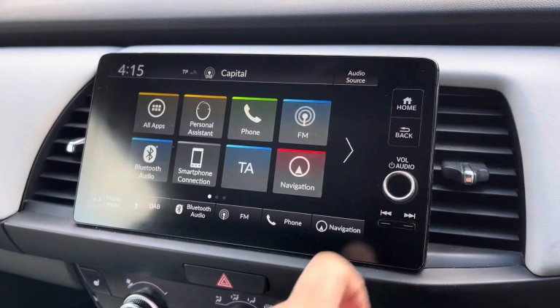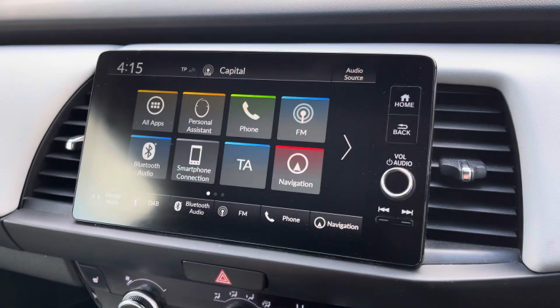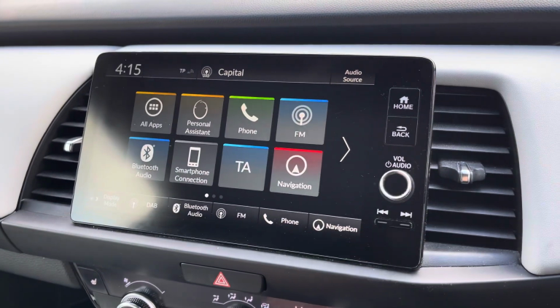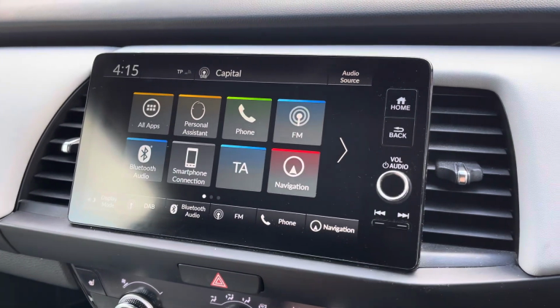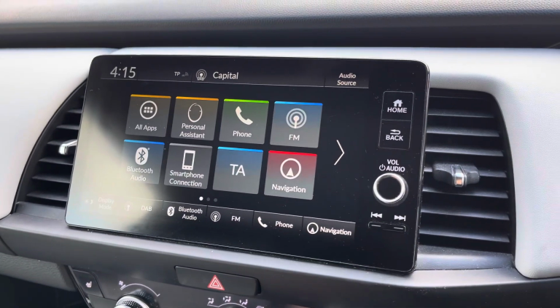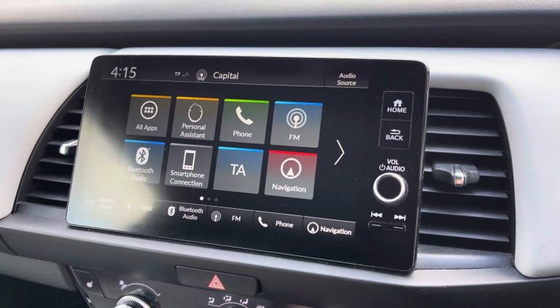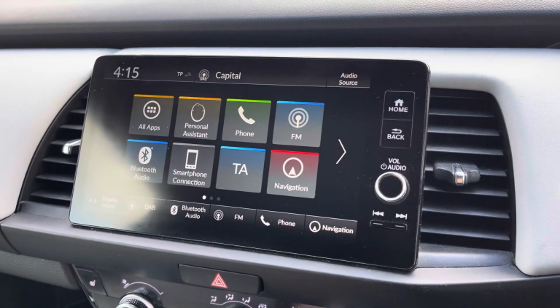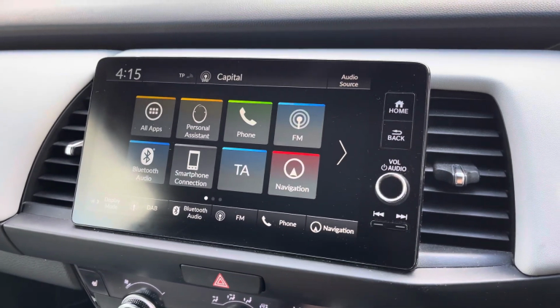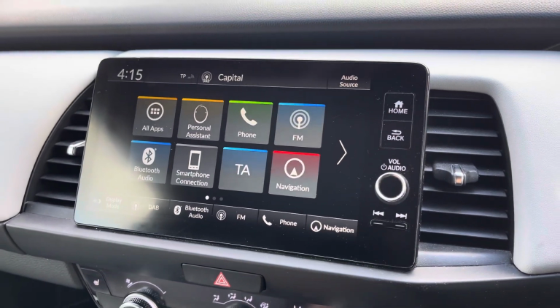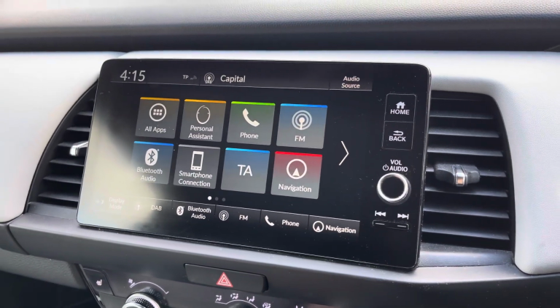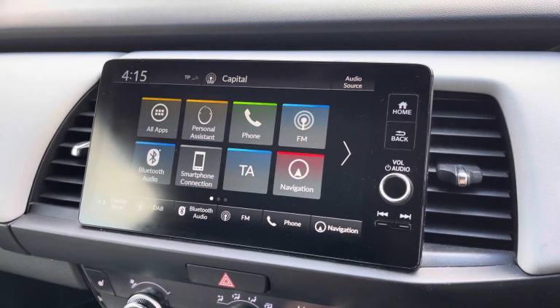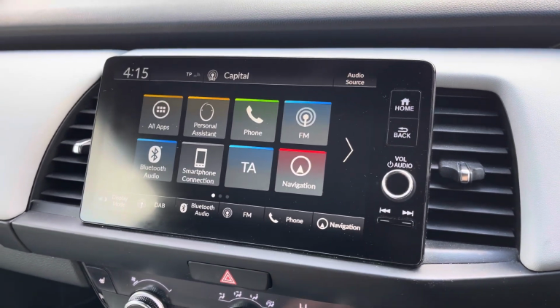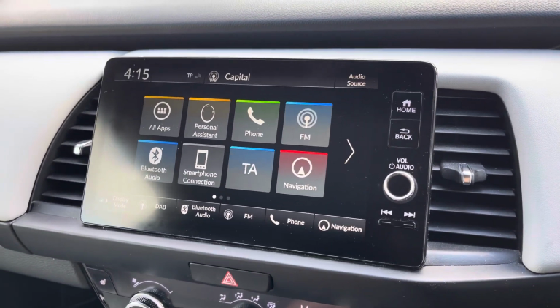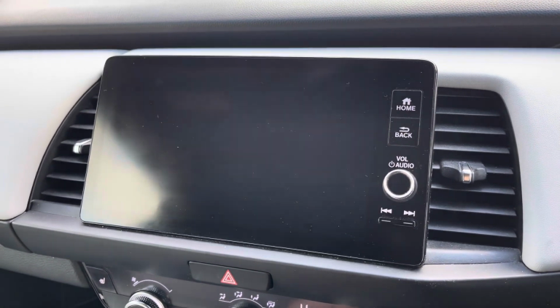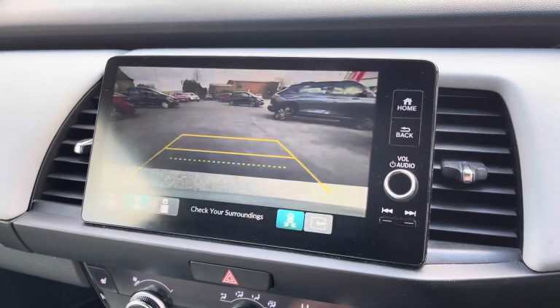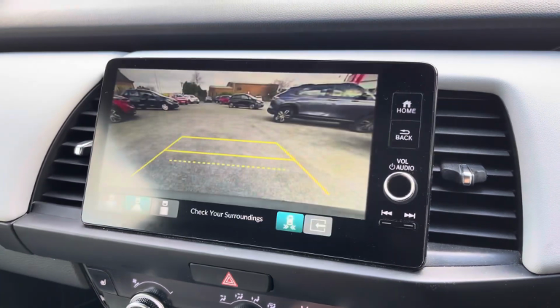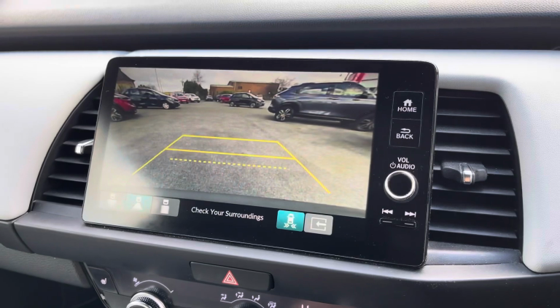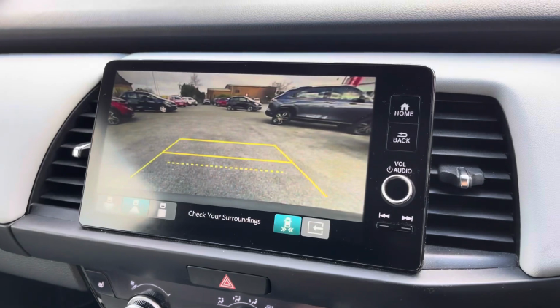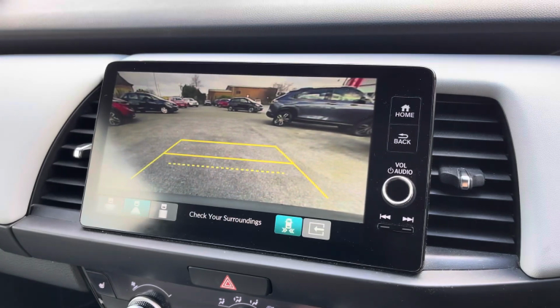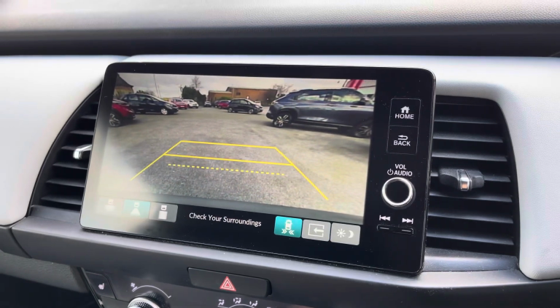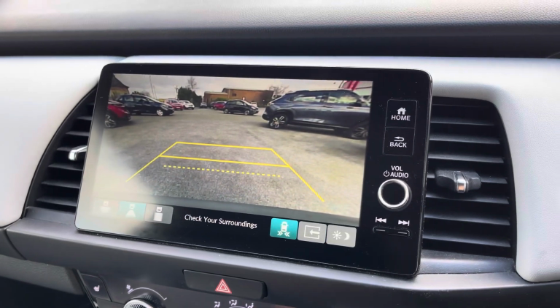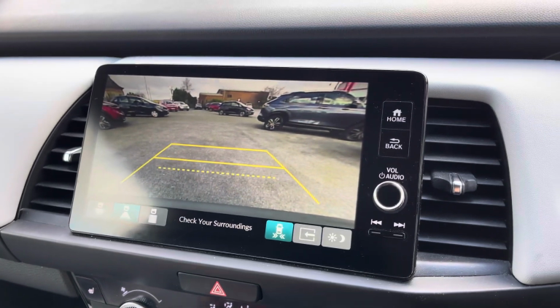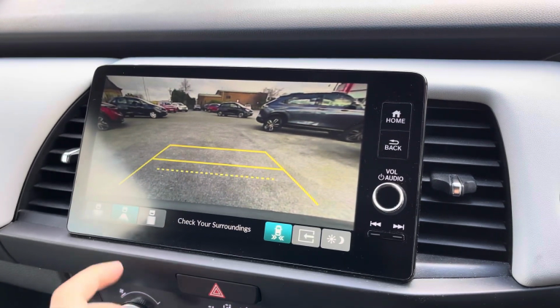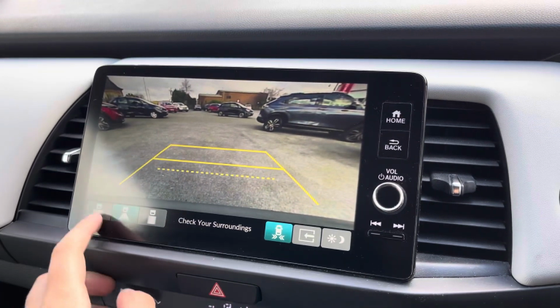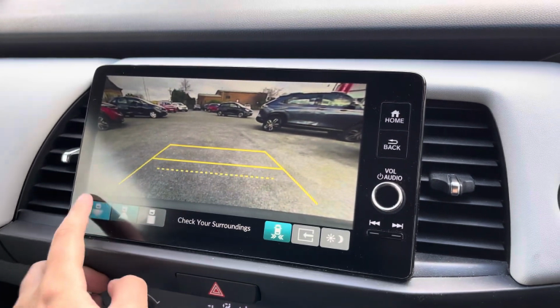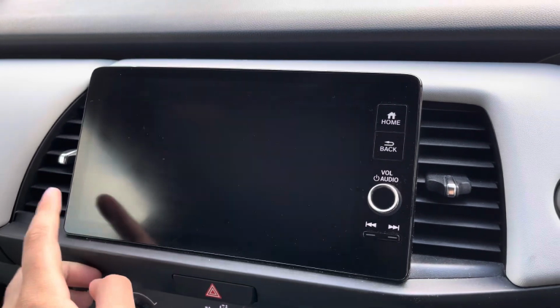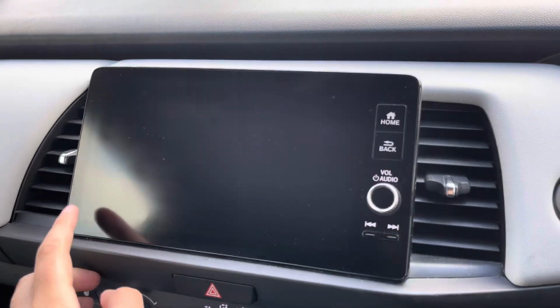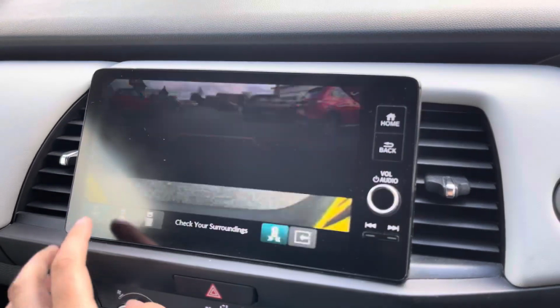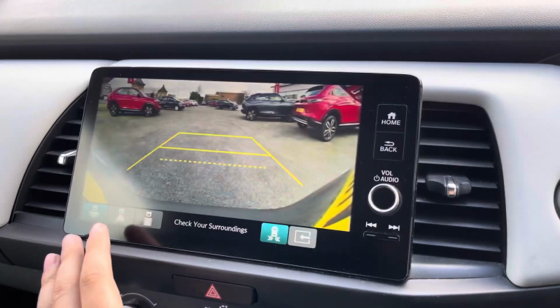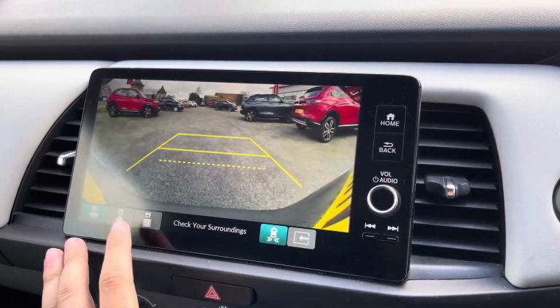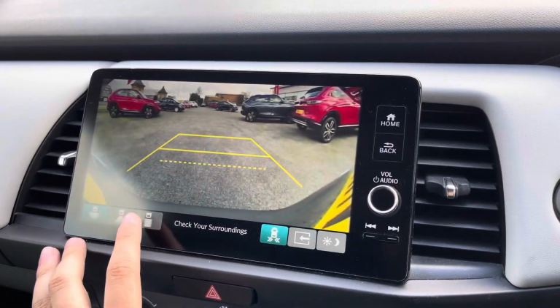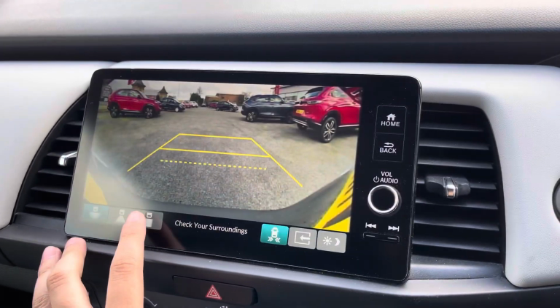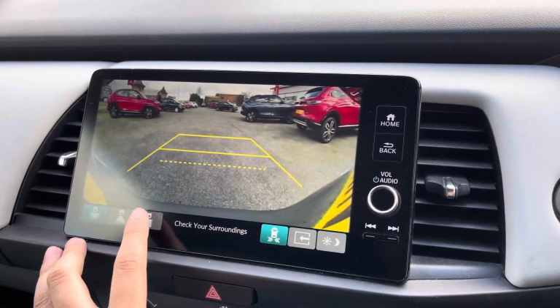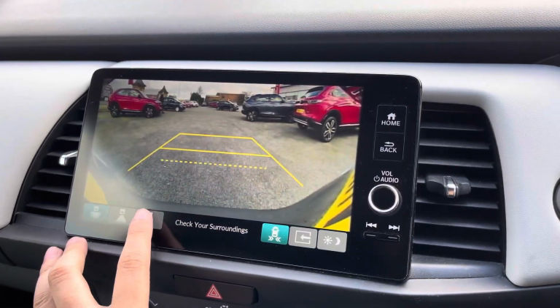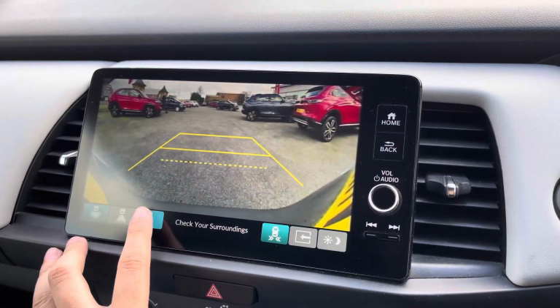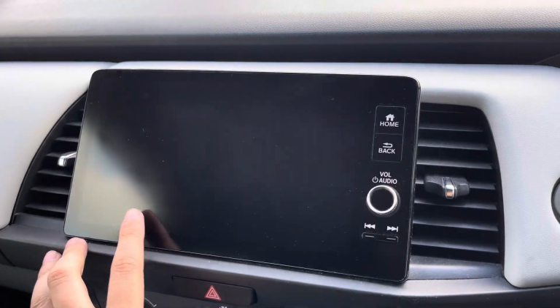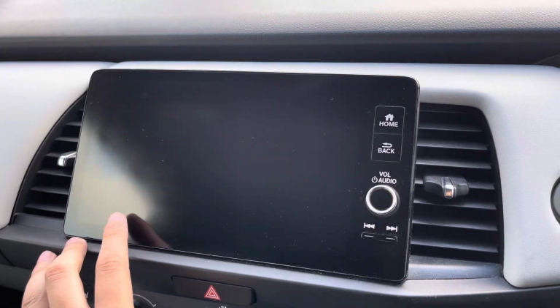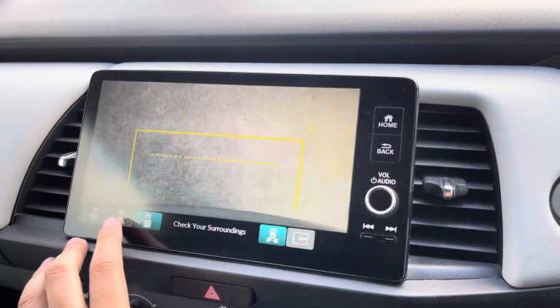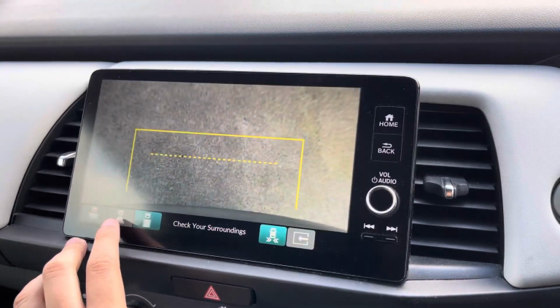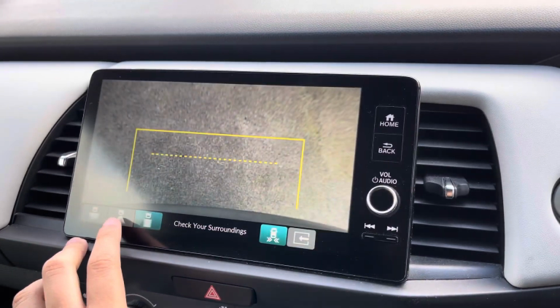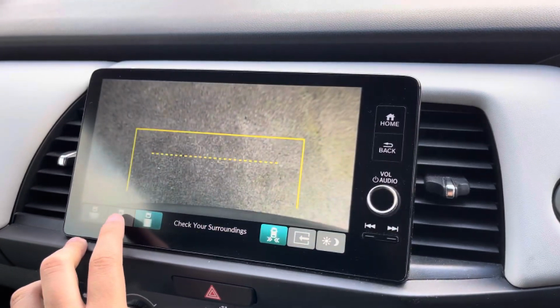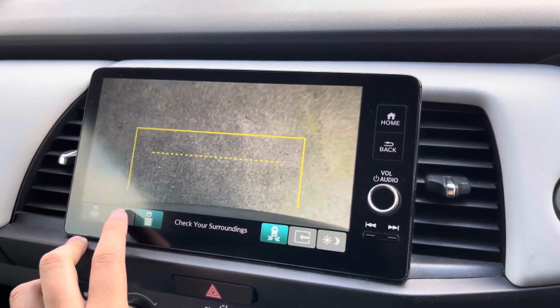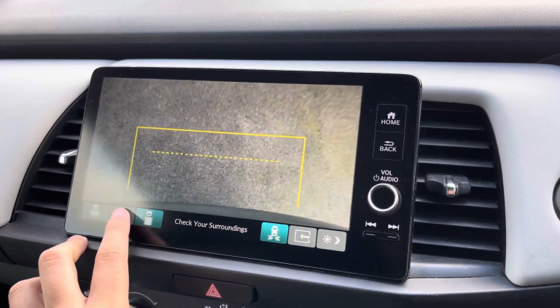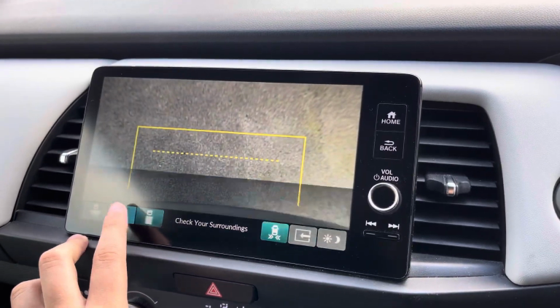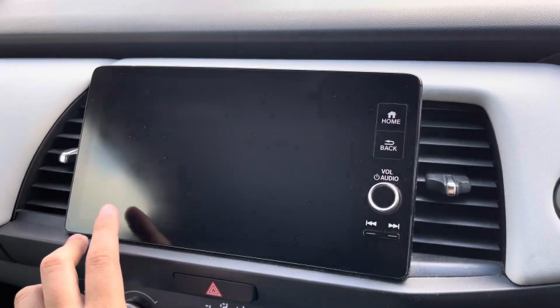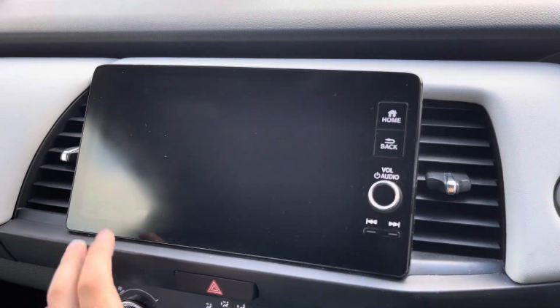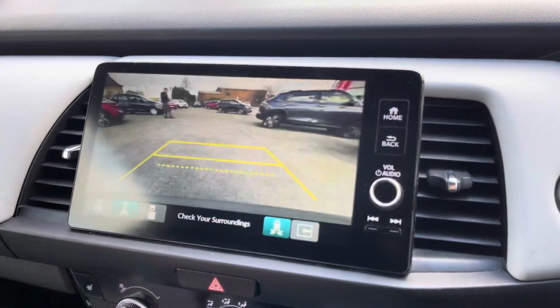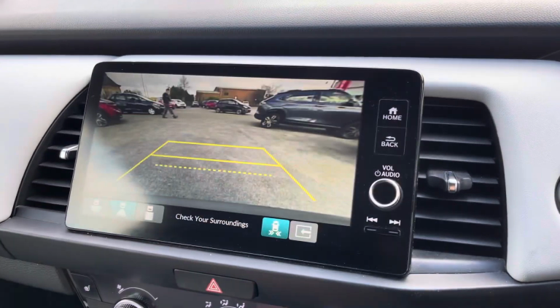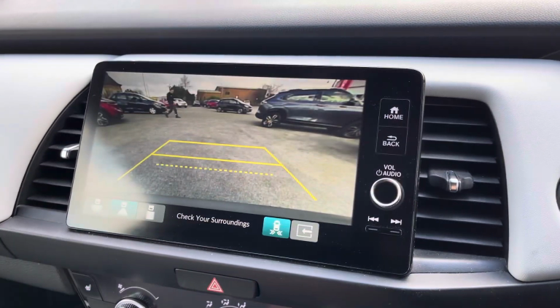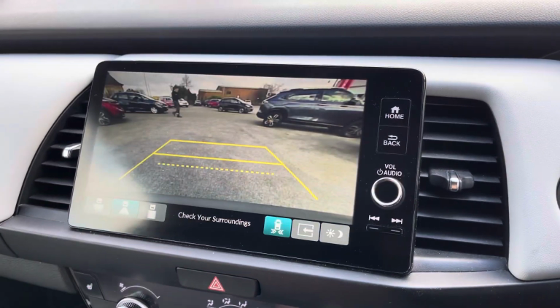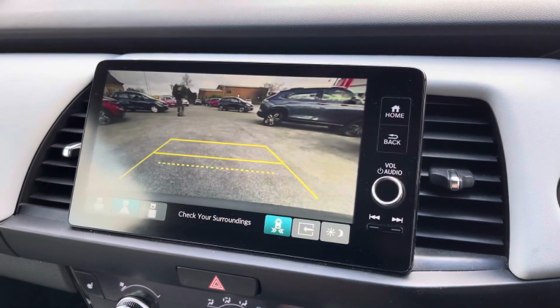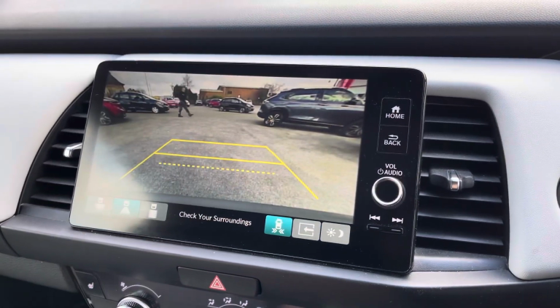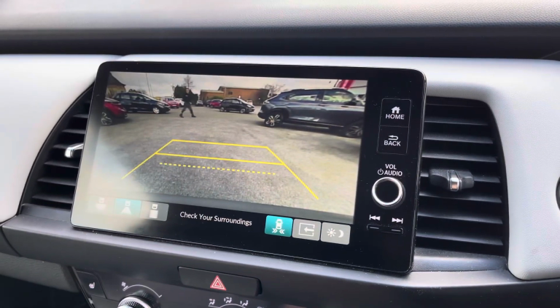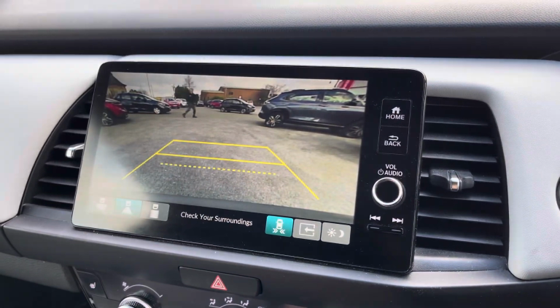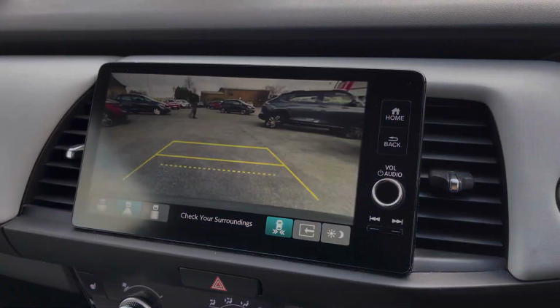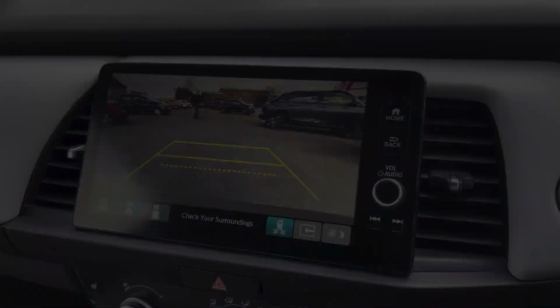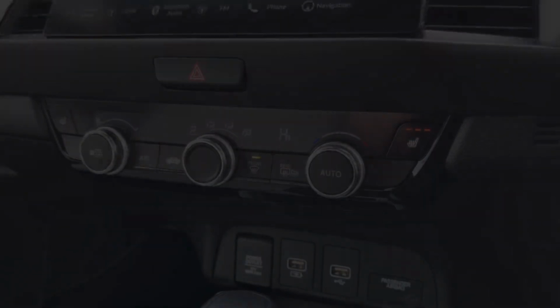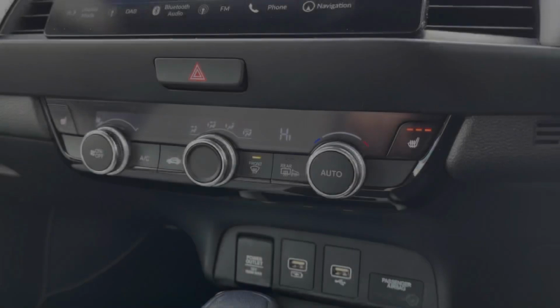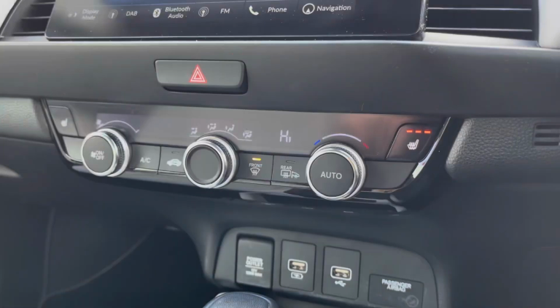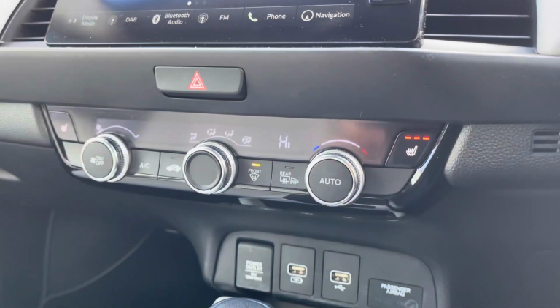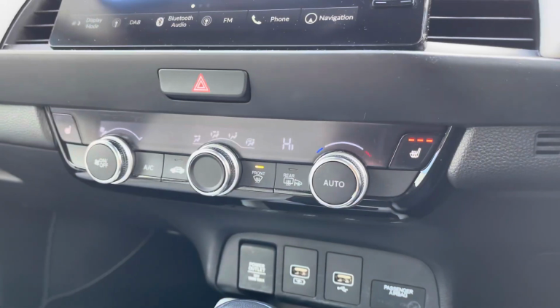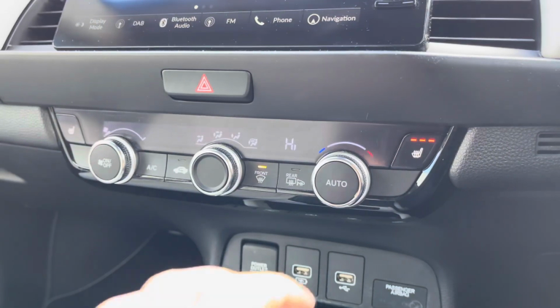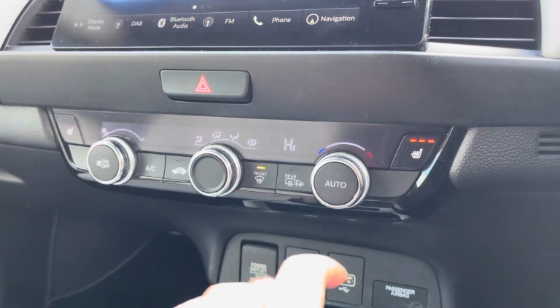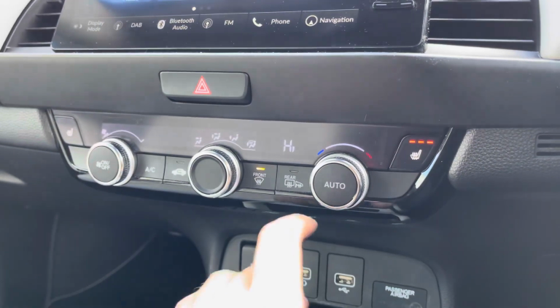The vehicle comes equipped with front and rear parking sensors. When you place it in reverse, you've also got access to a rear view camera, which includes a towbar fitting view.